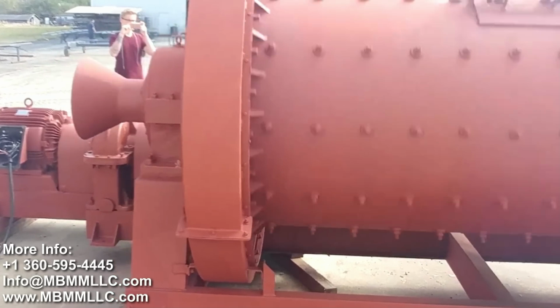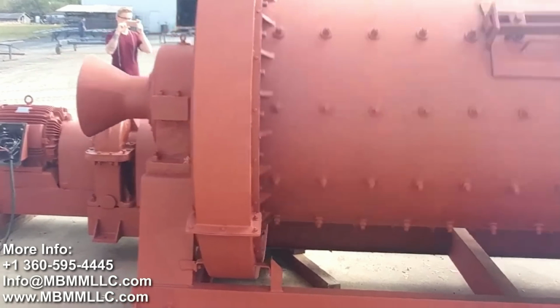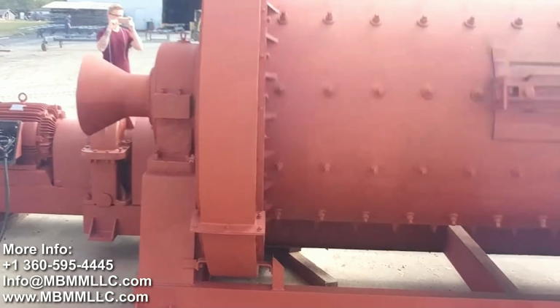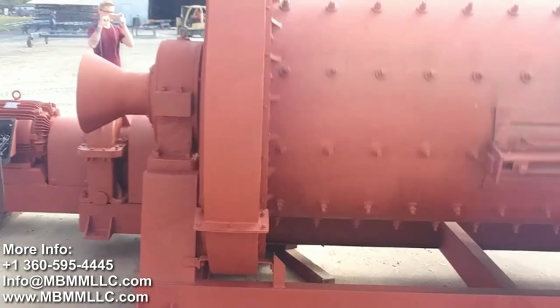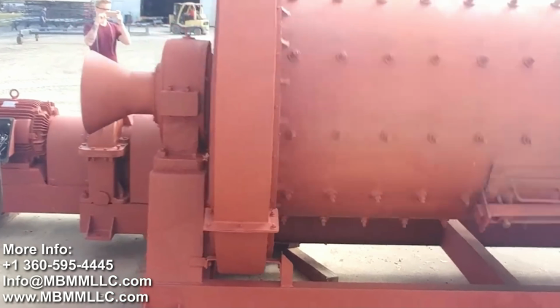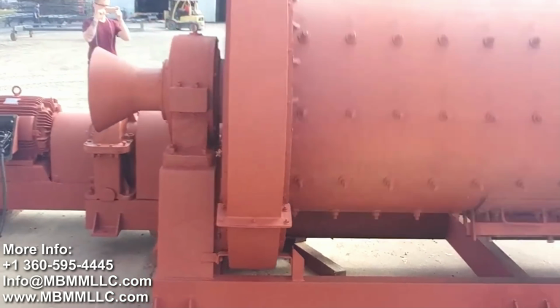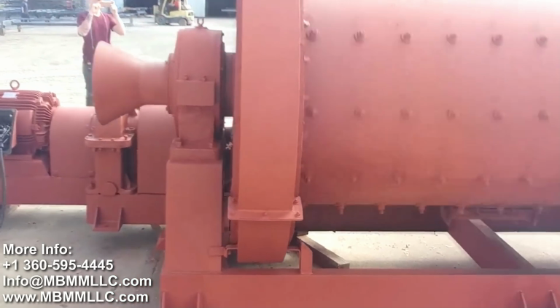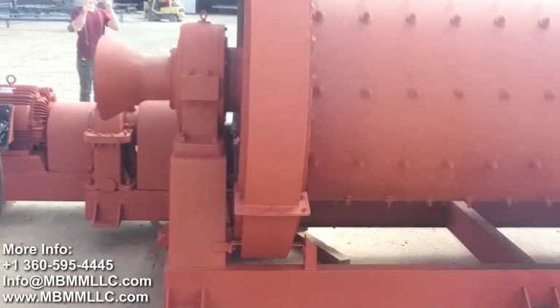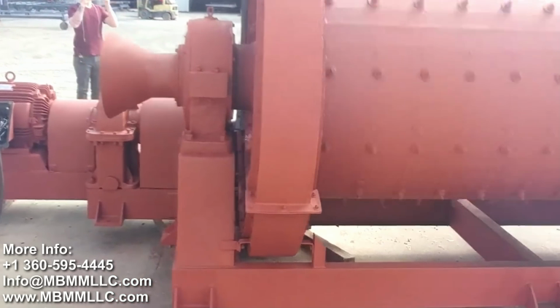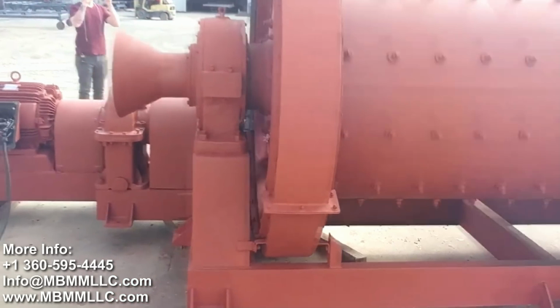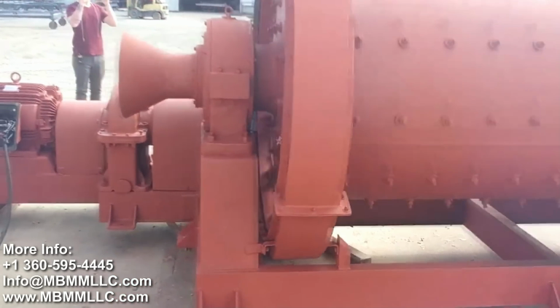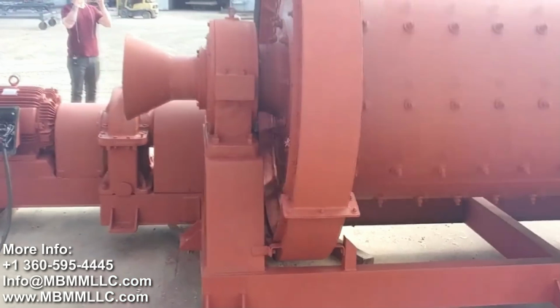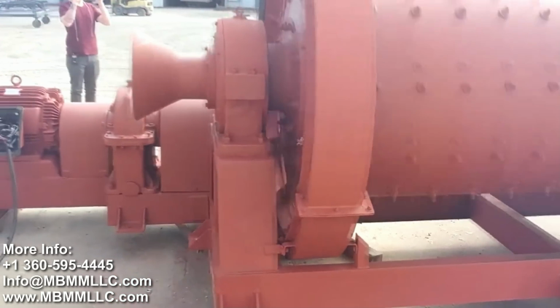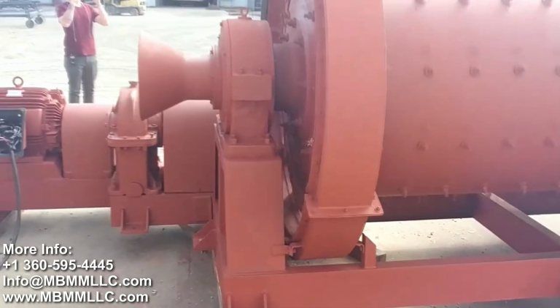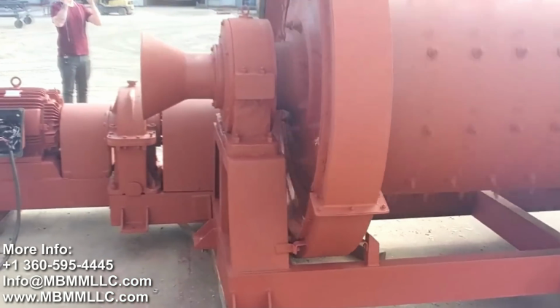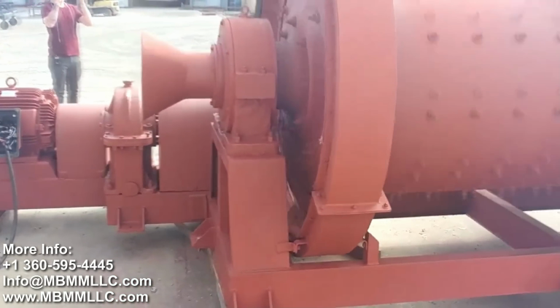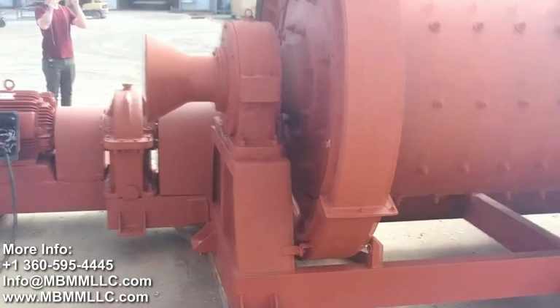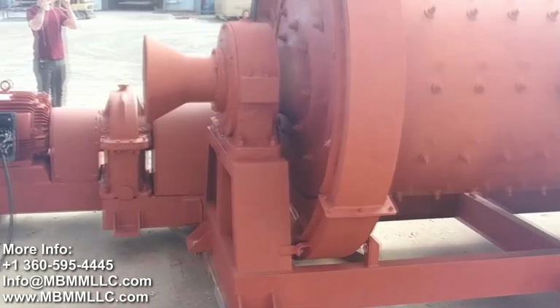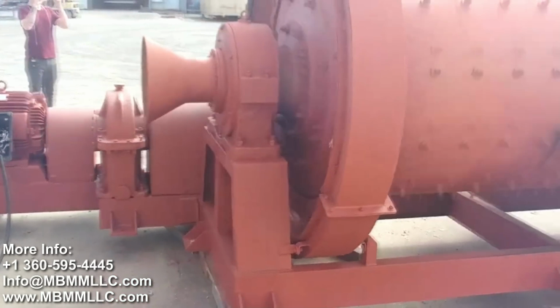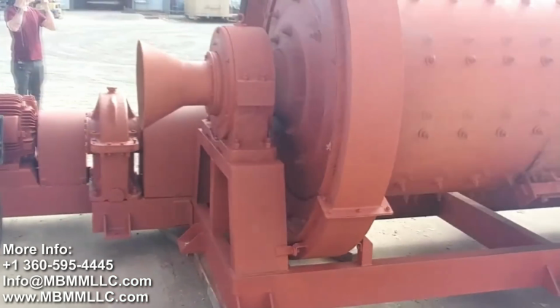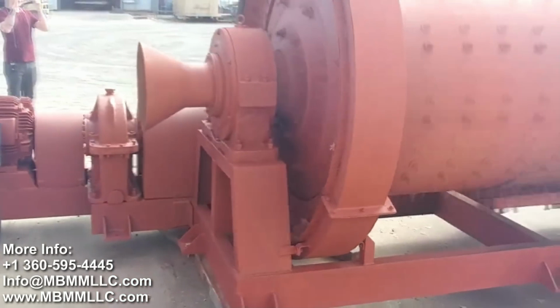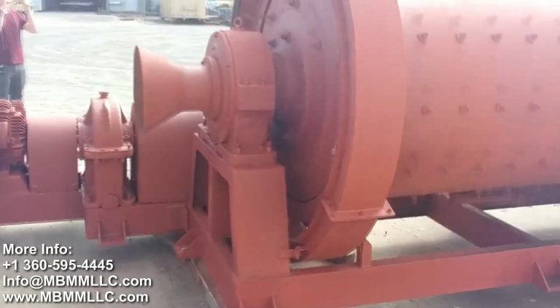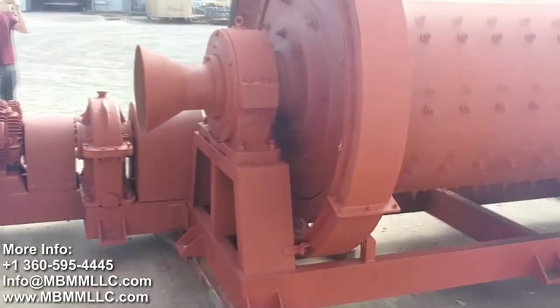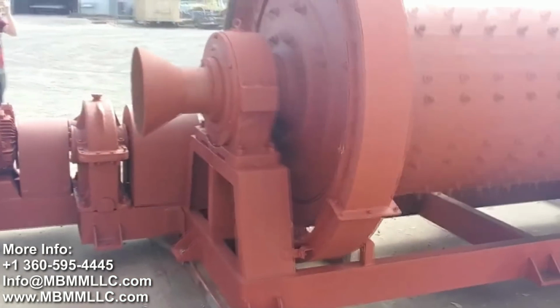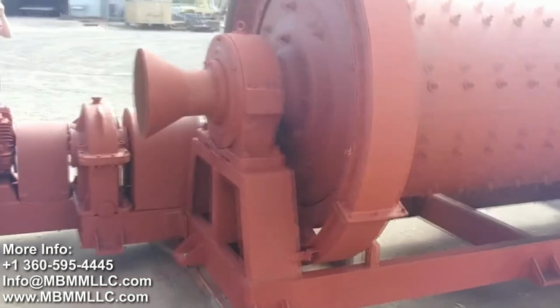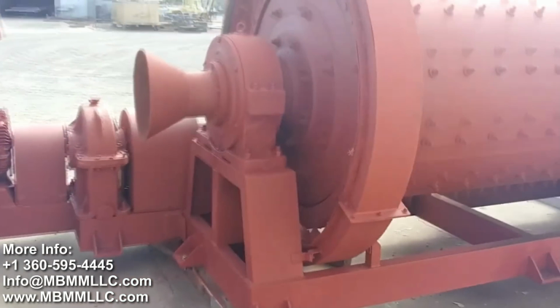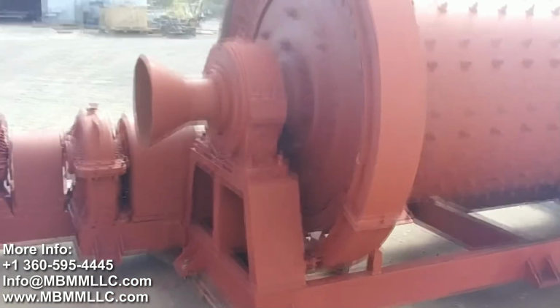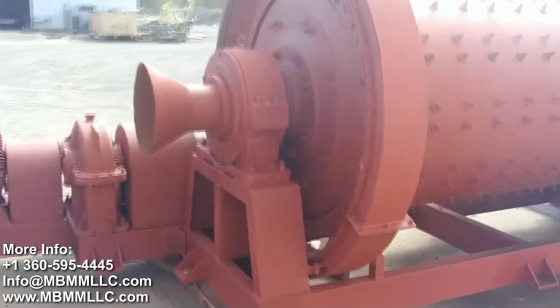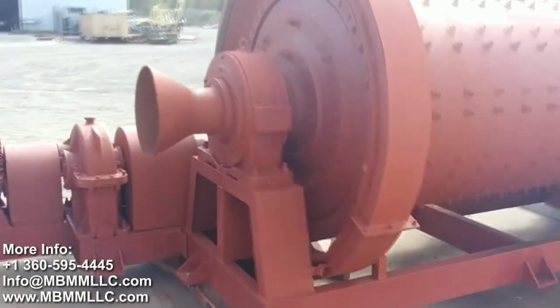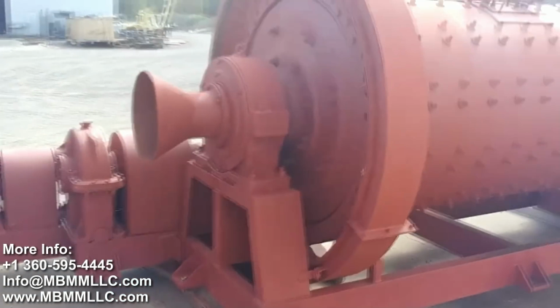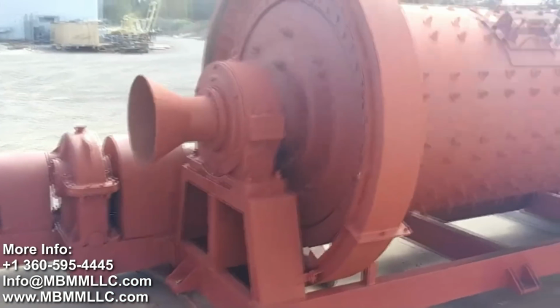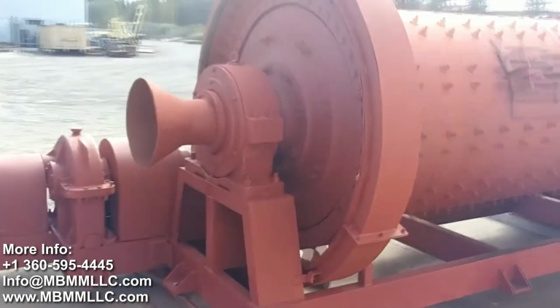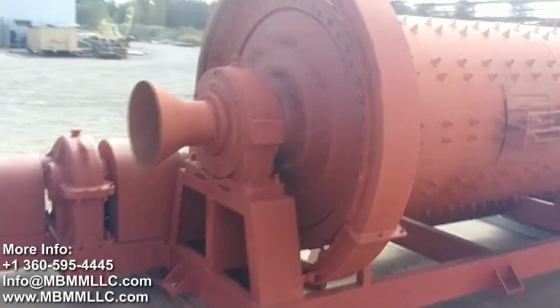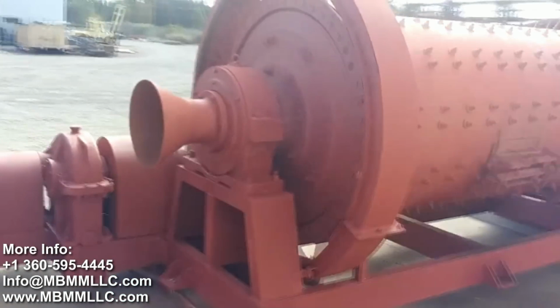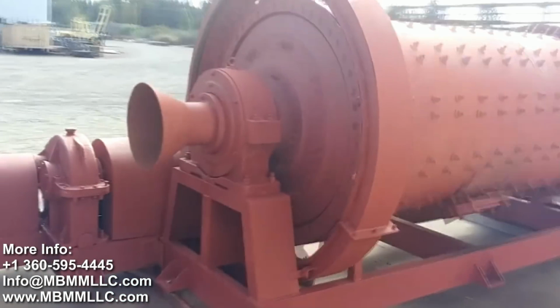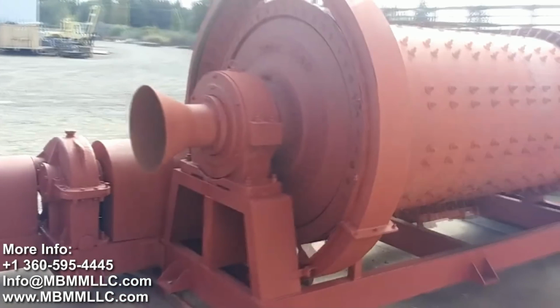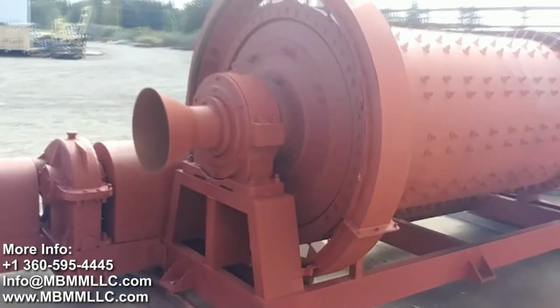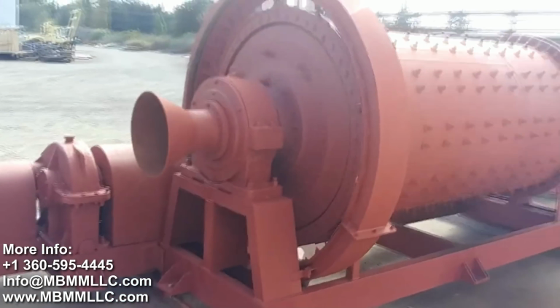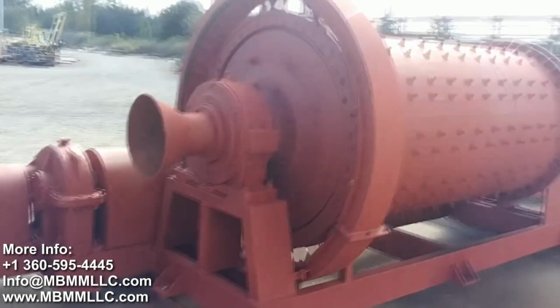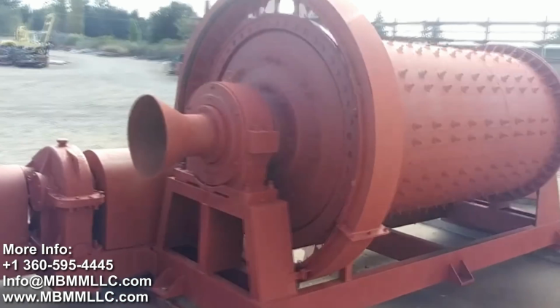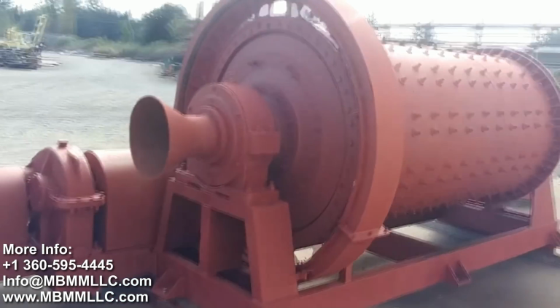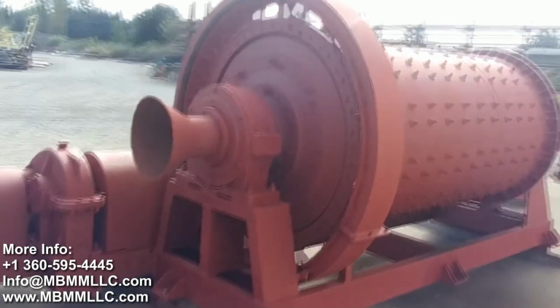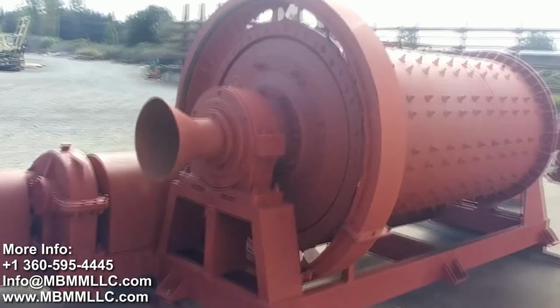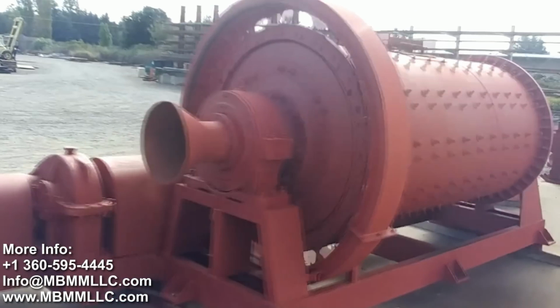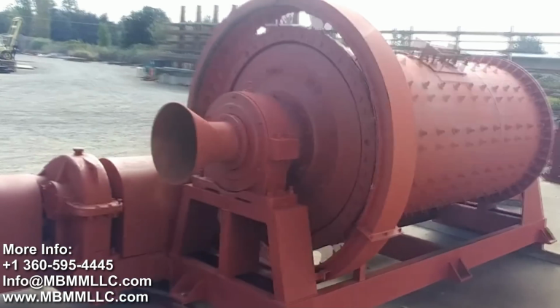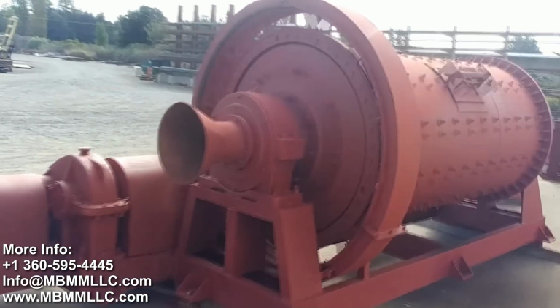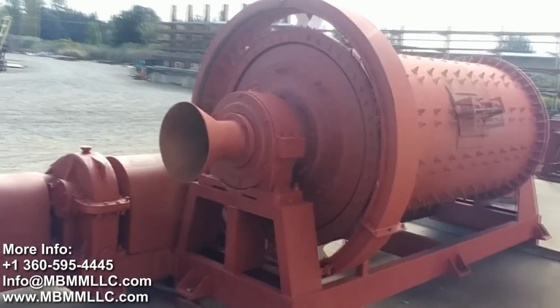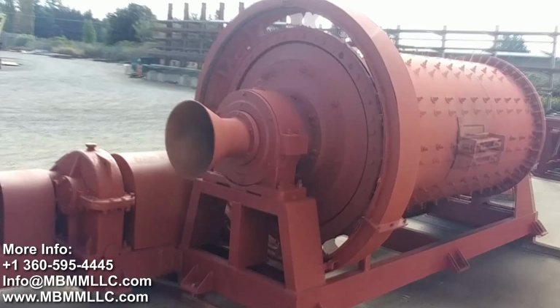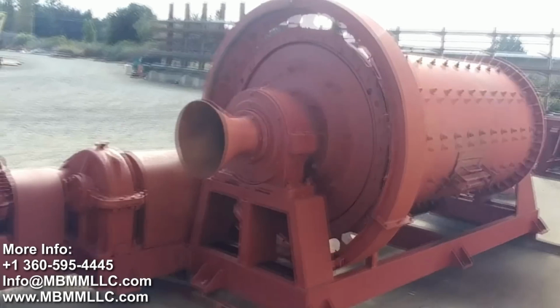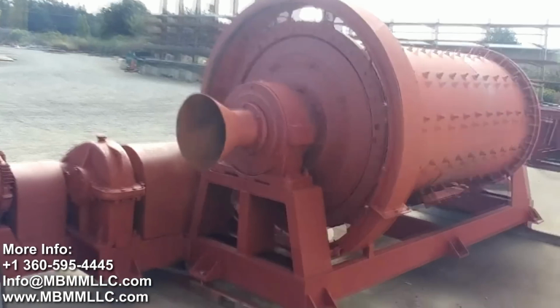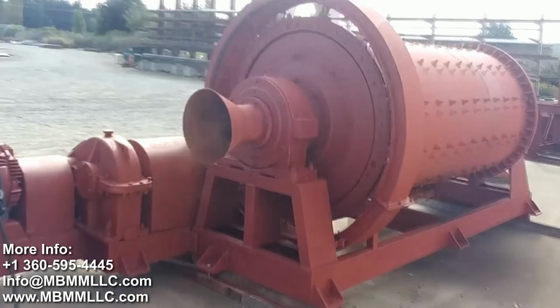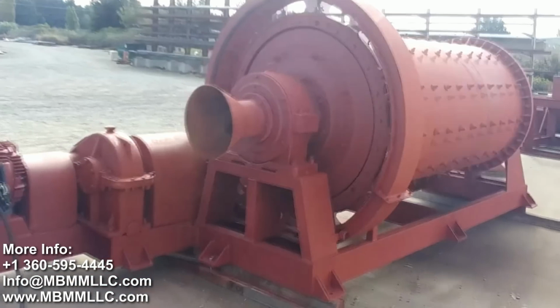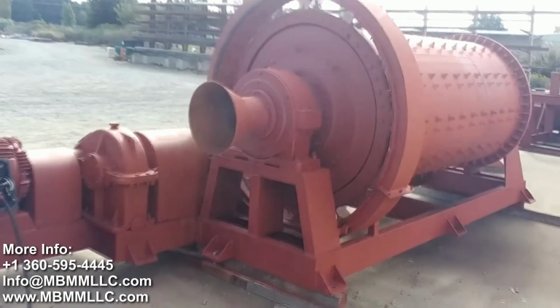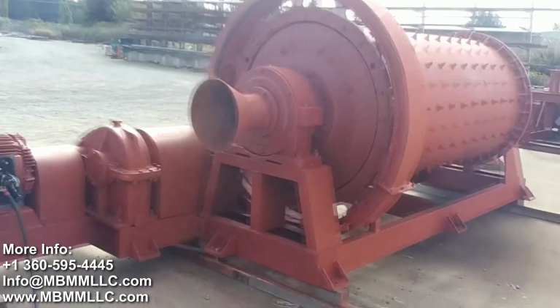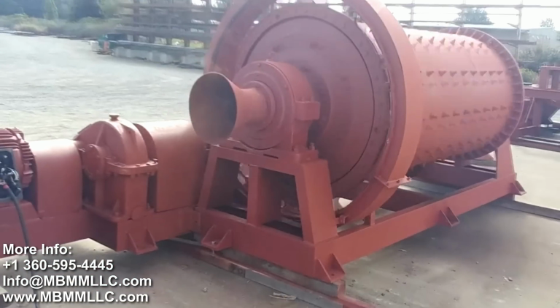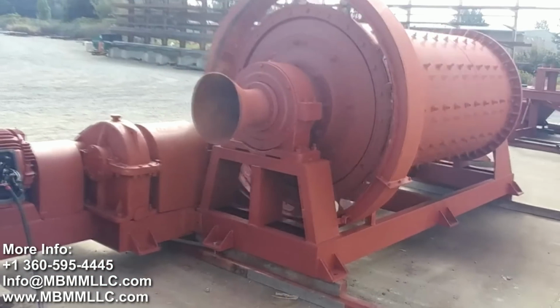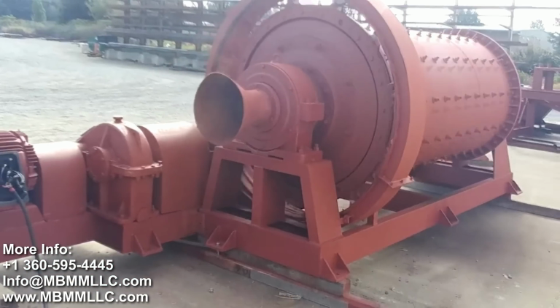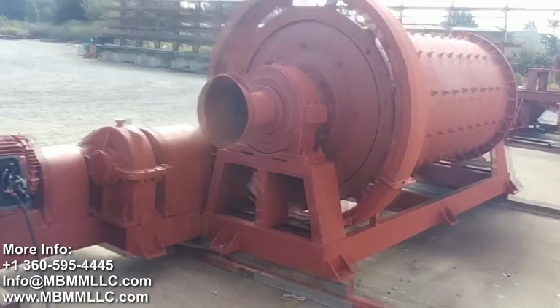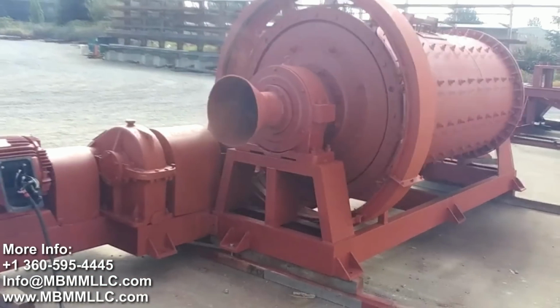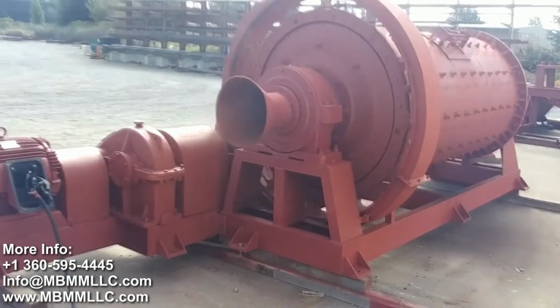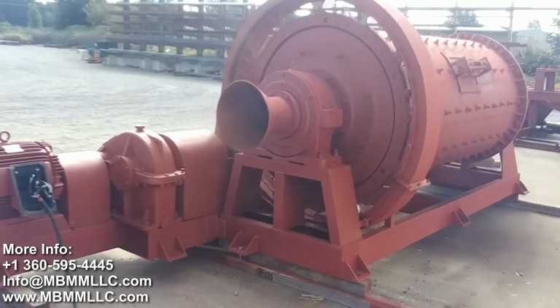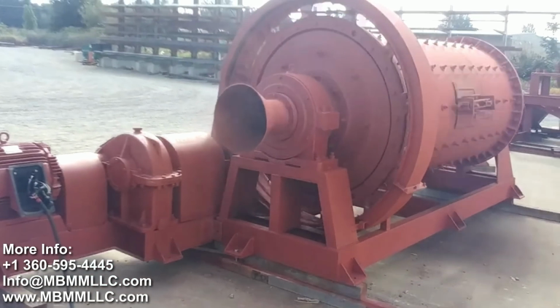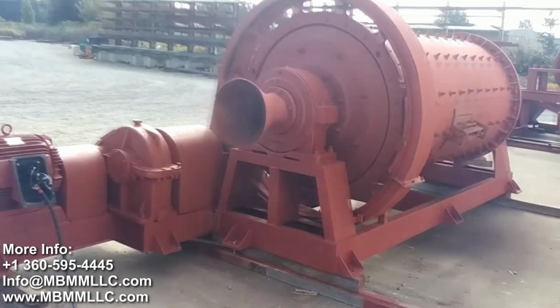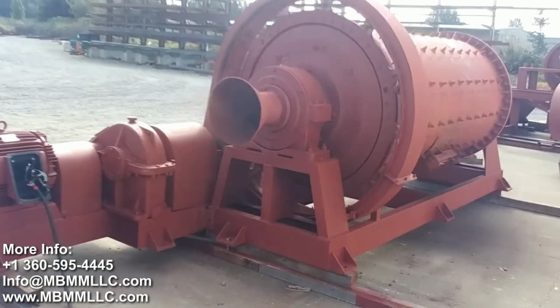Here is the discharge side of the ball mill, and the material and slurry can be captured and then directed down onto a concentrator.